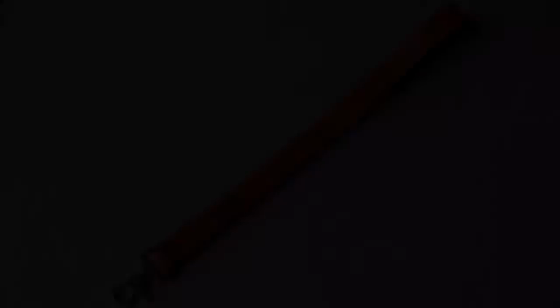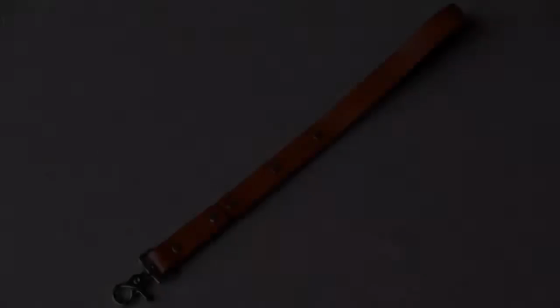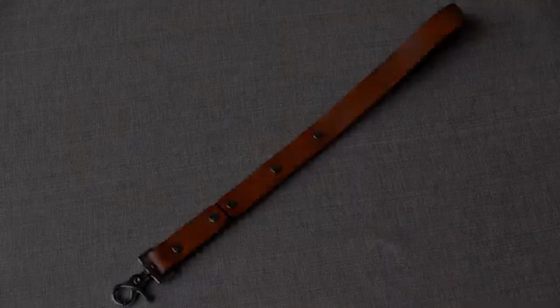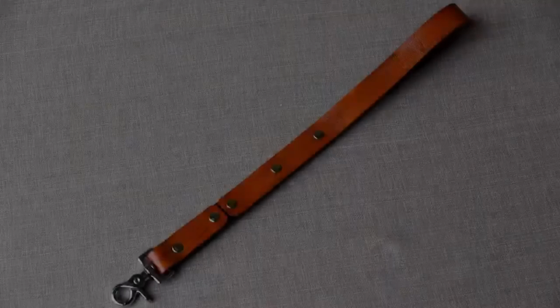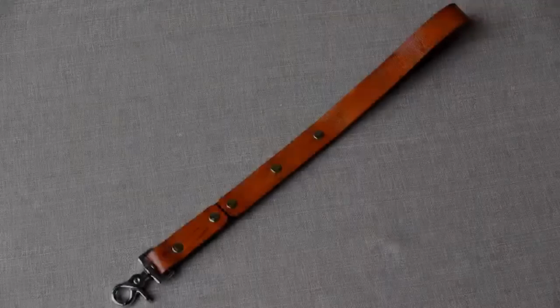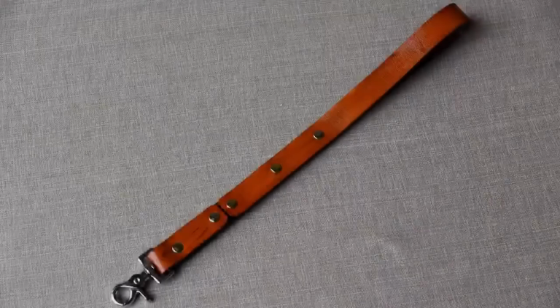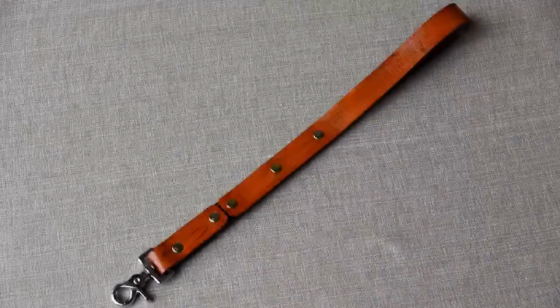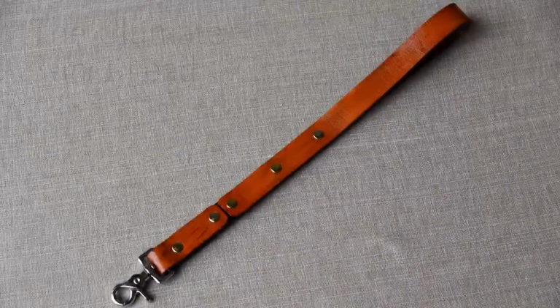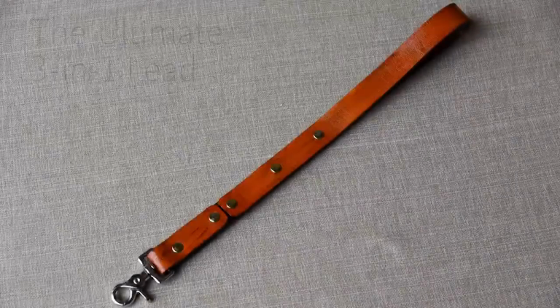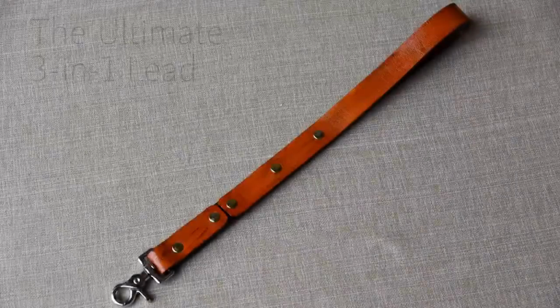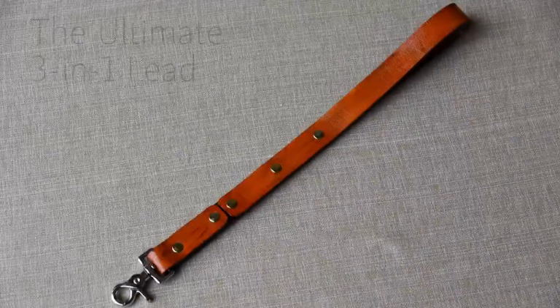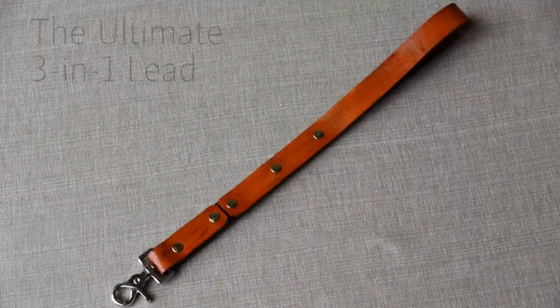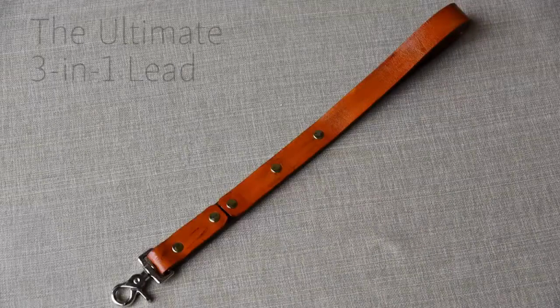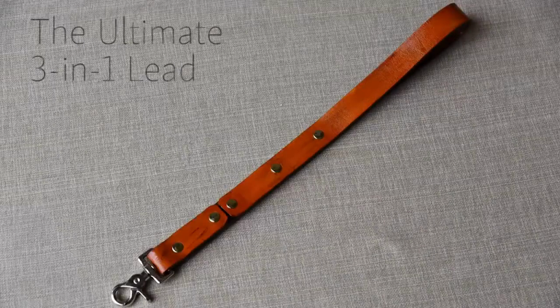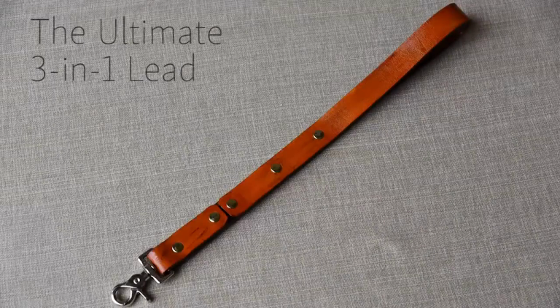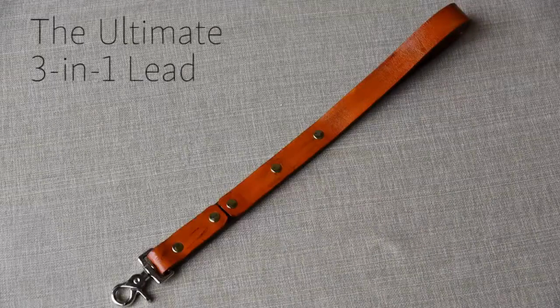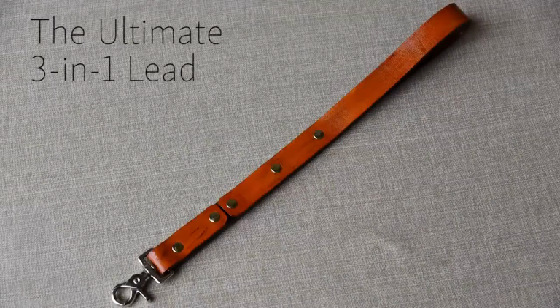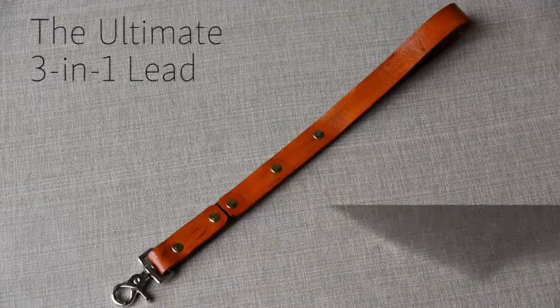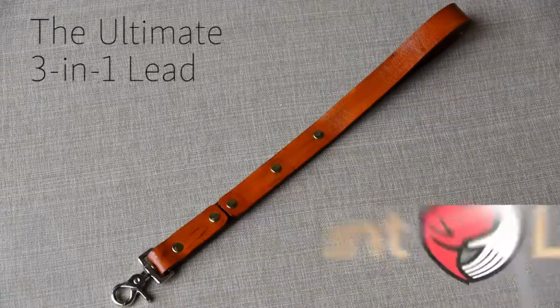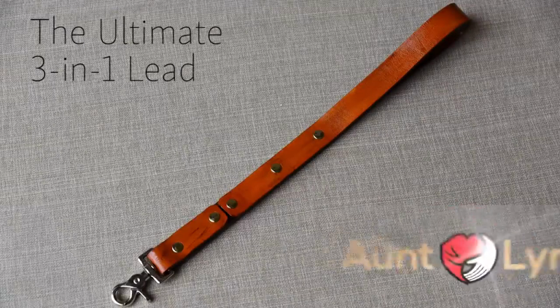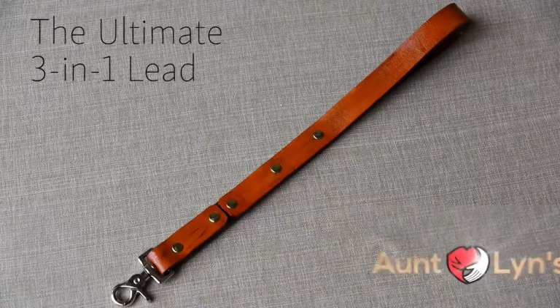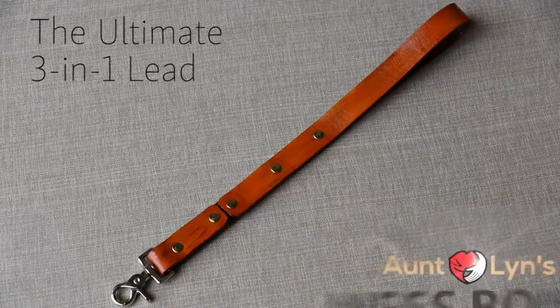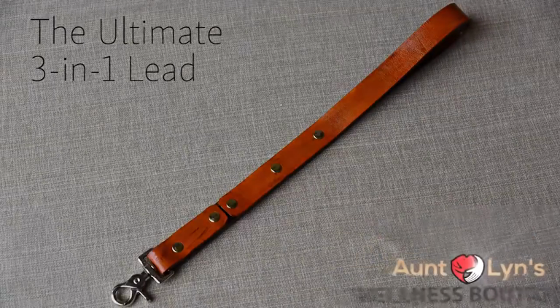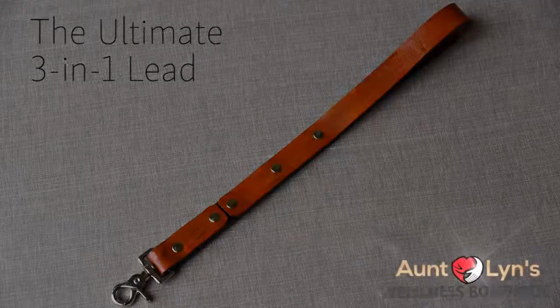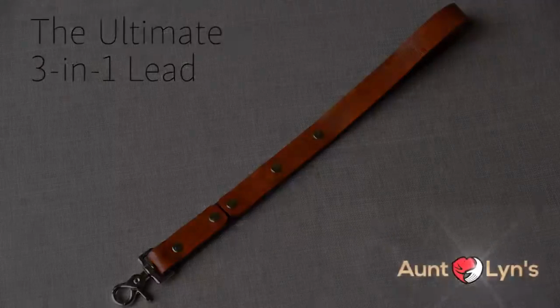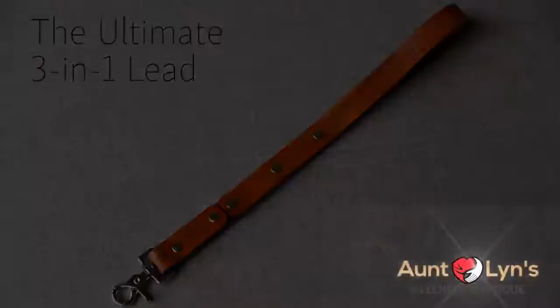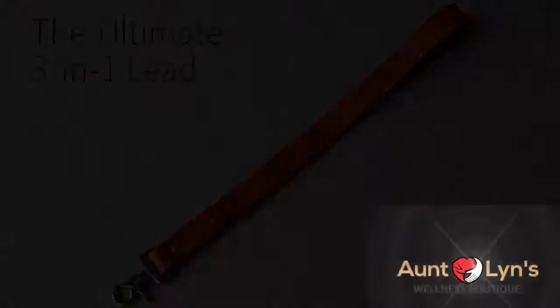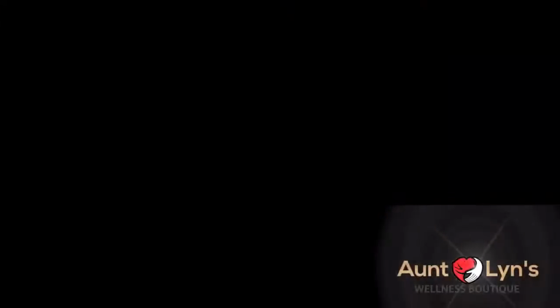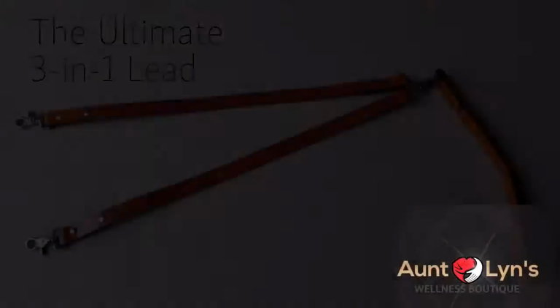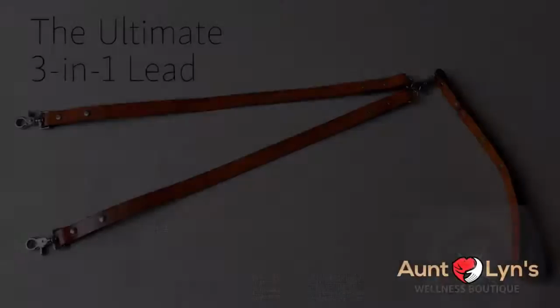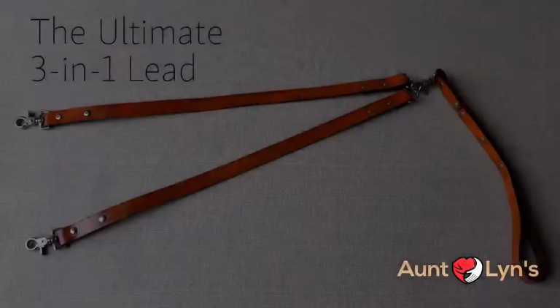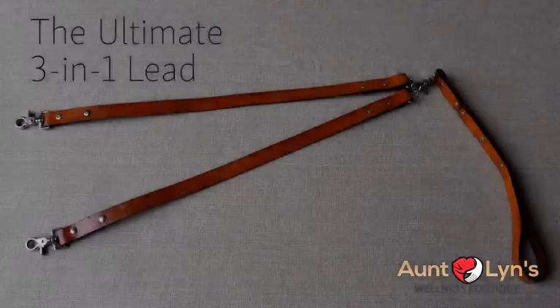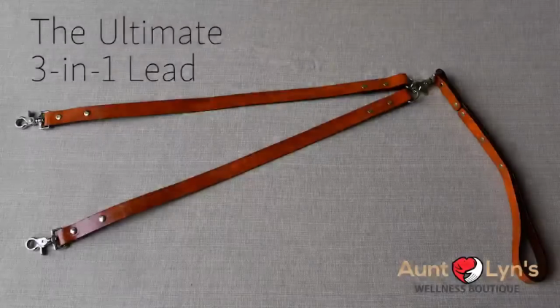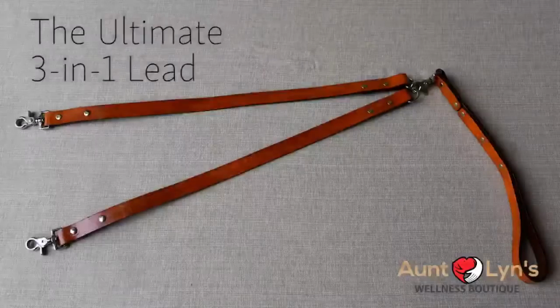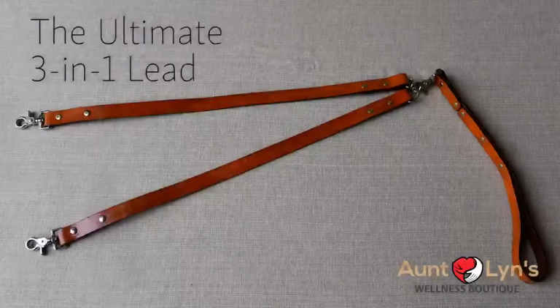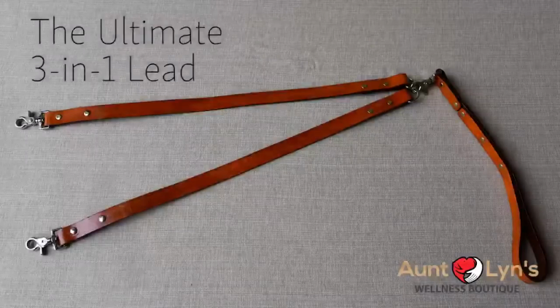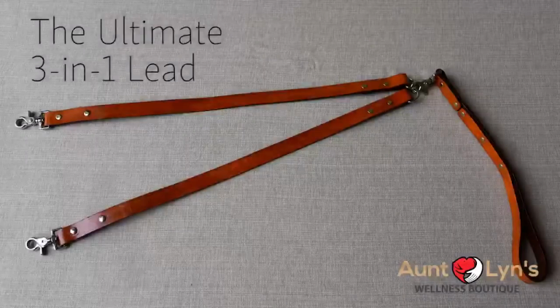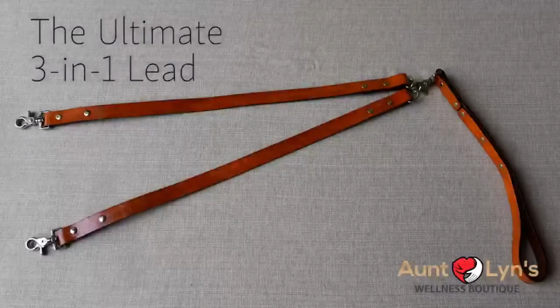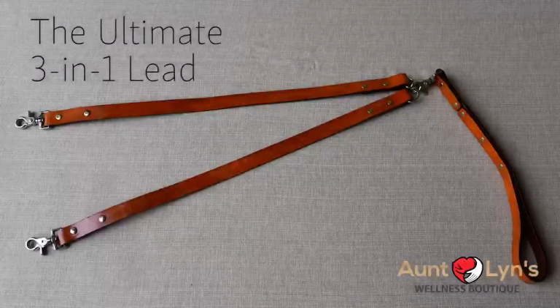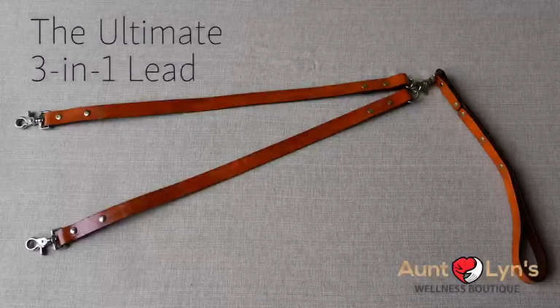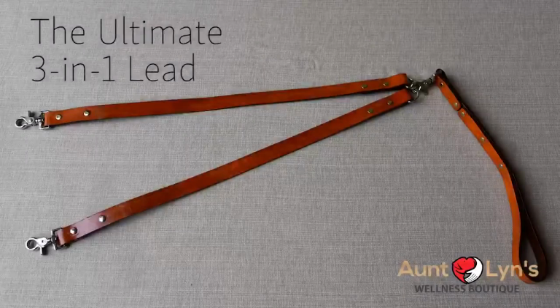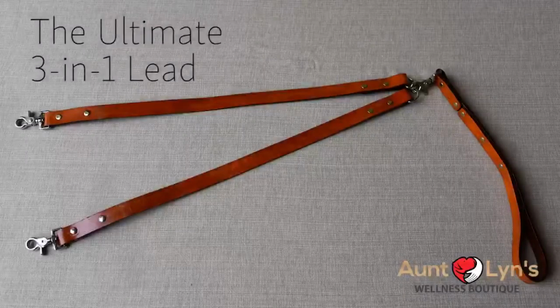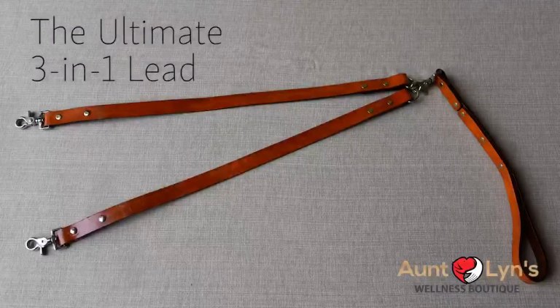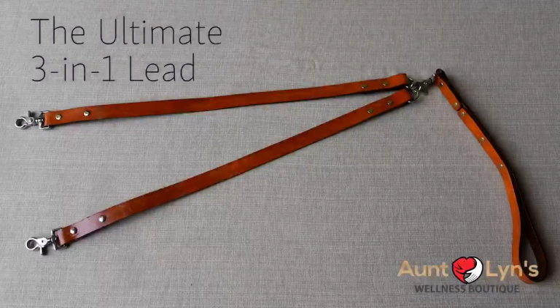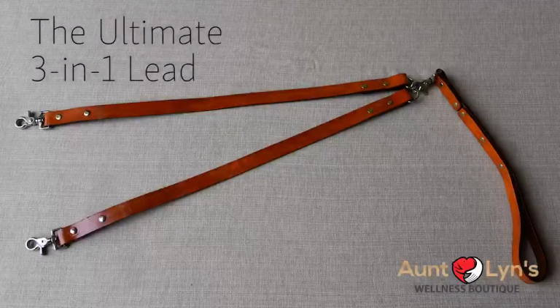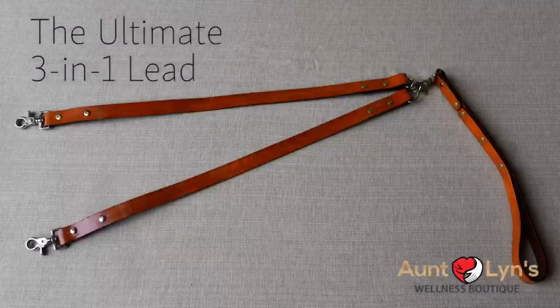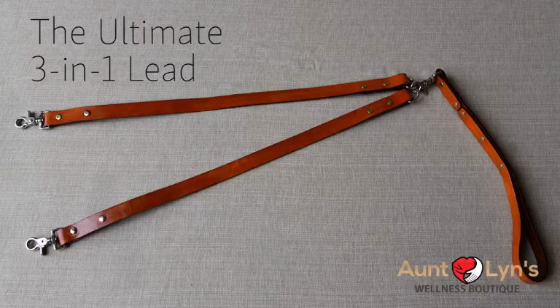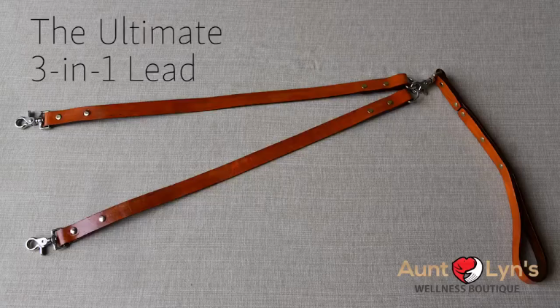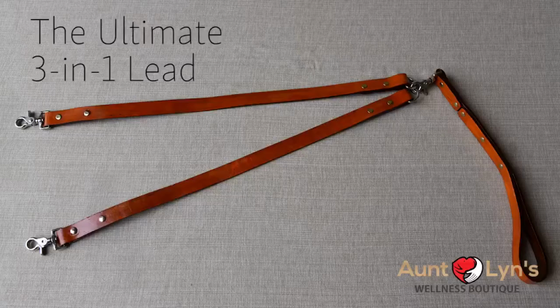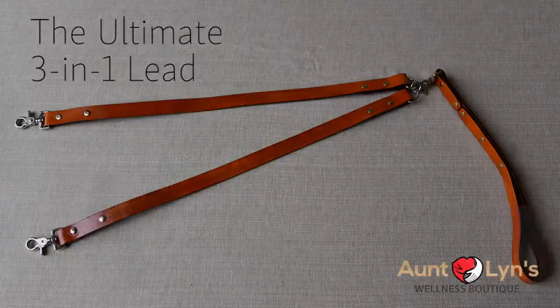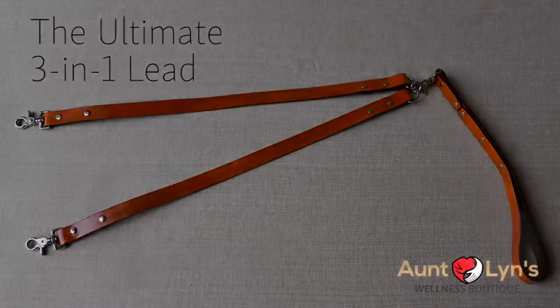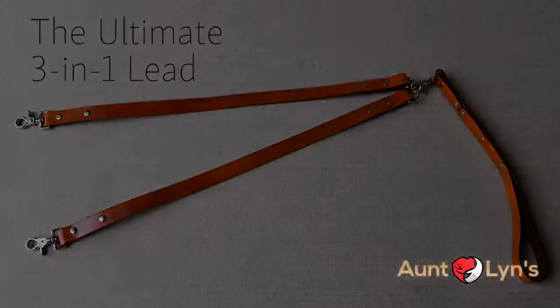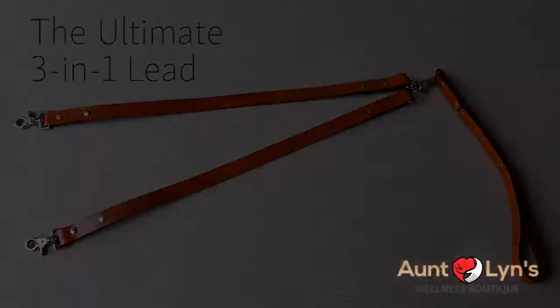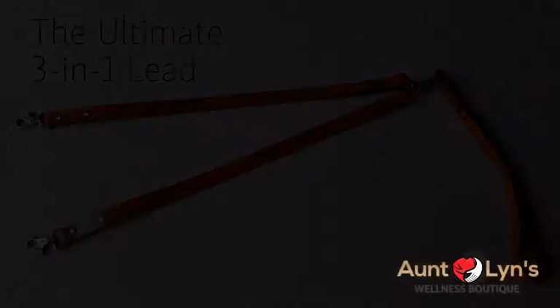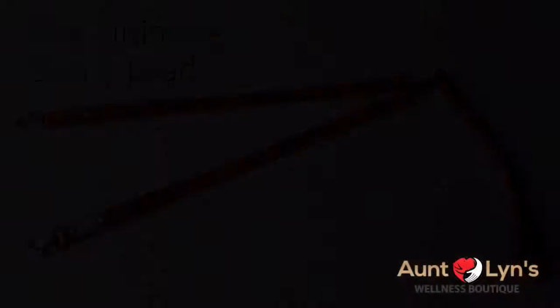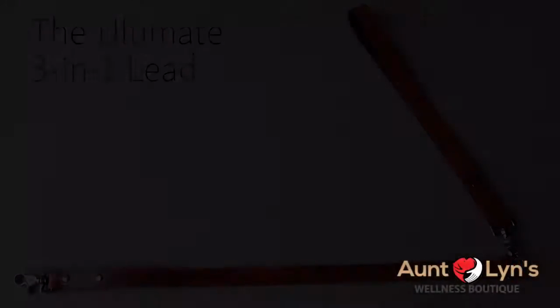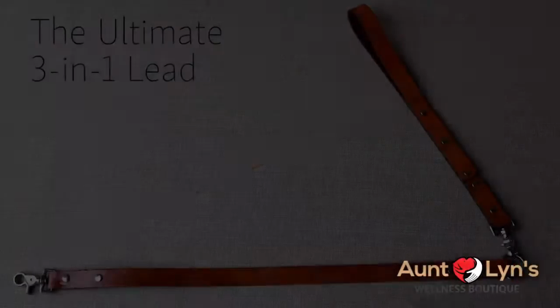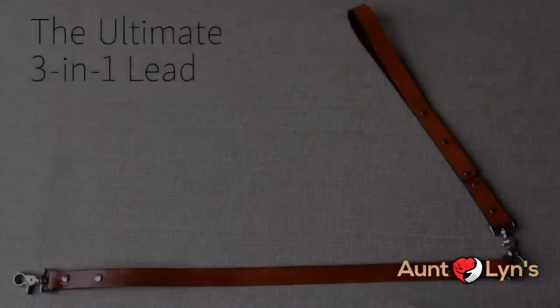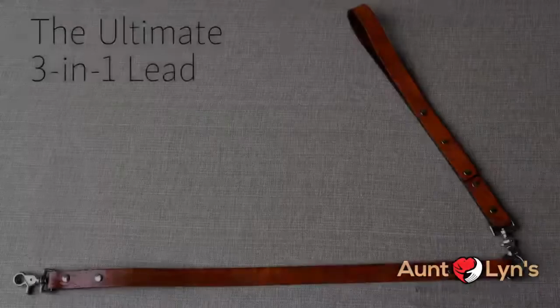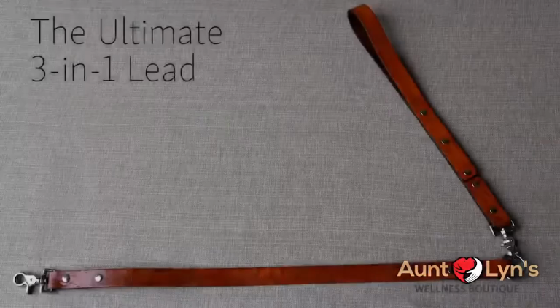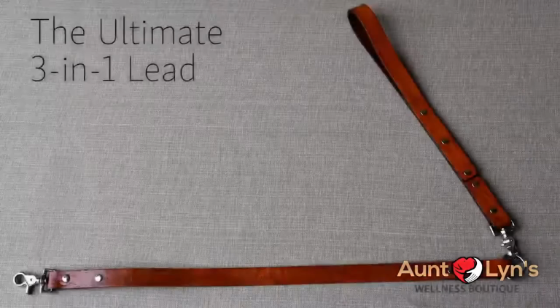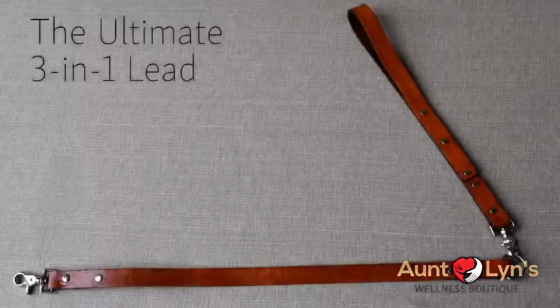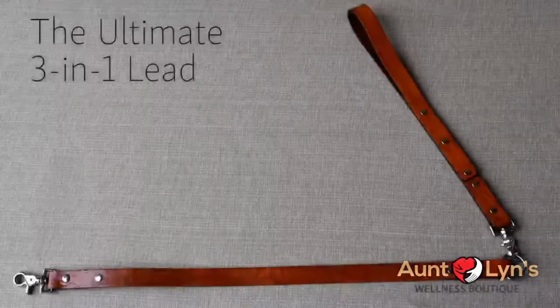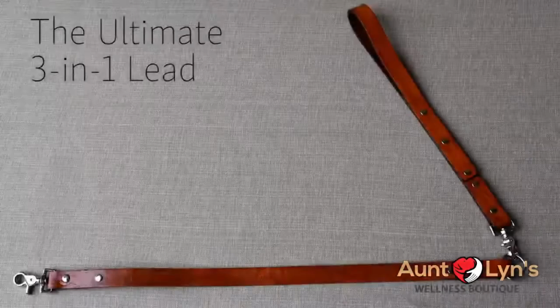The ultimate three-in-one lead is so convenient and versatile it basically fits any situation you and your dog encounter.